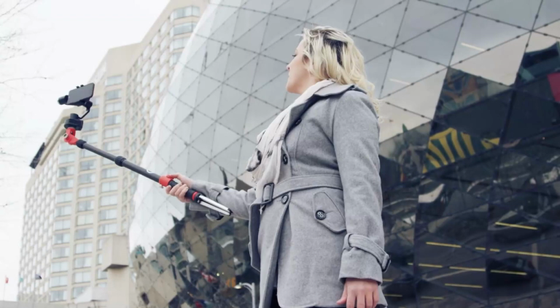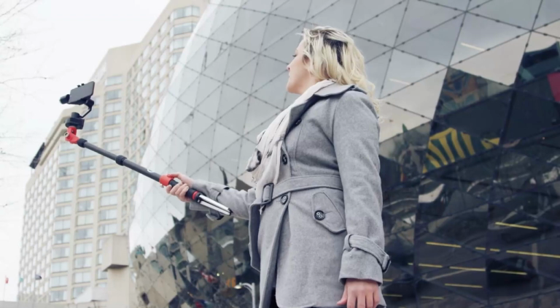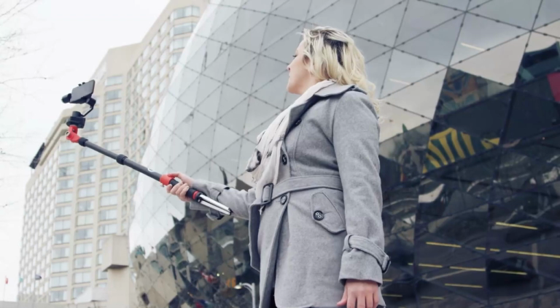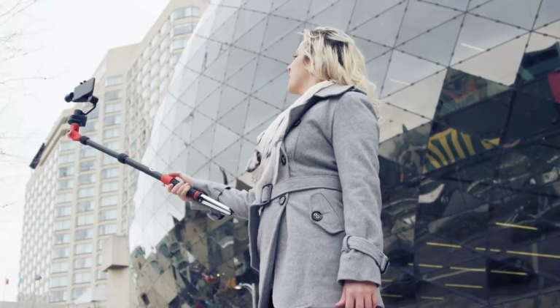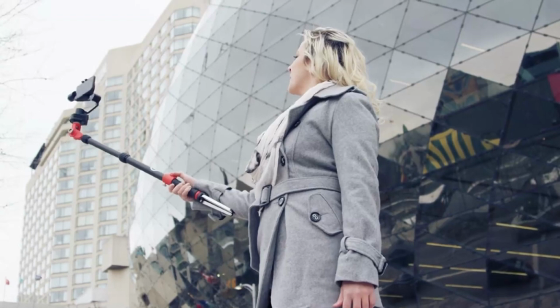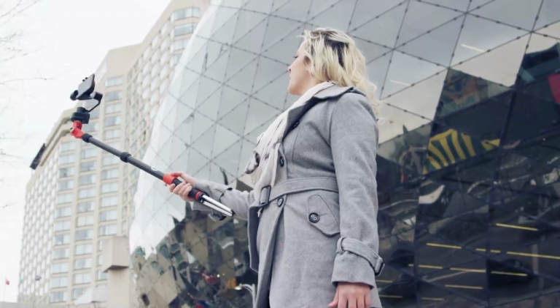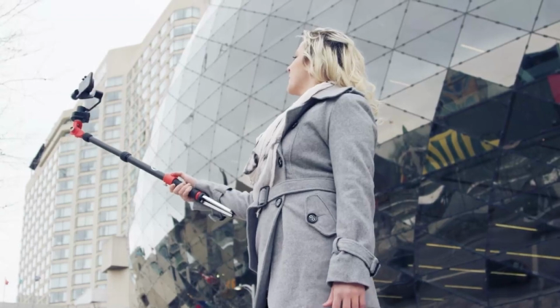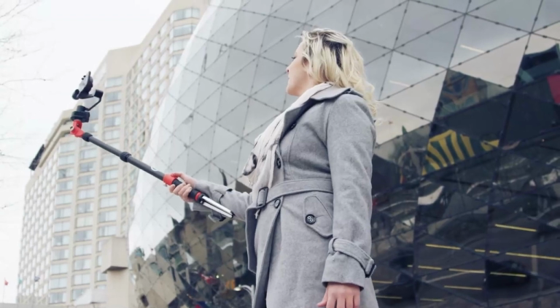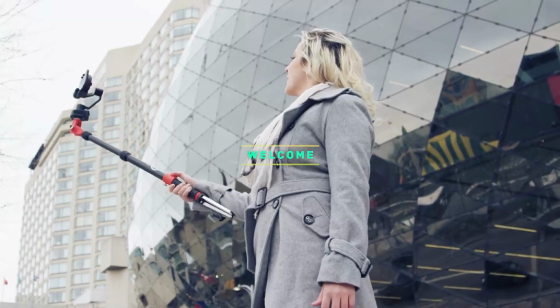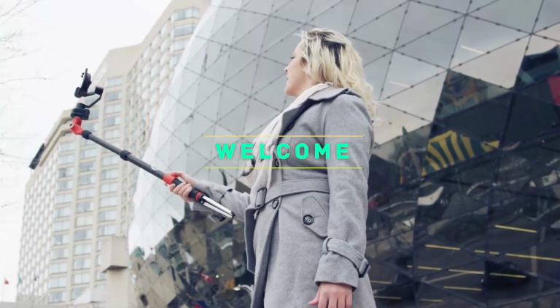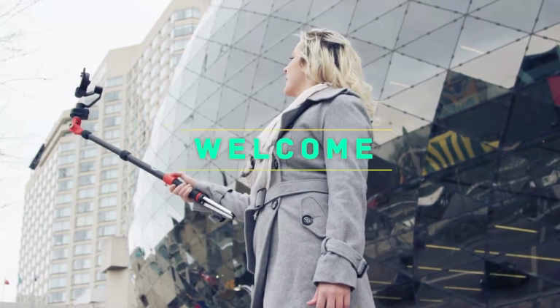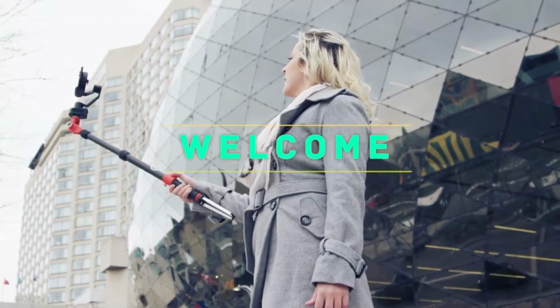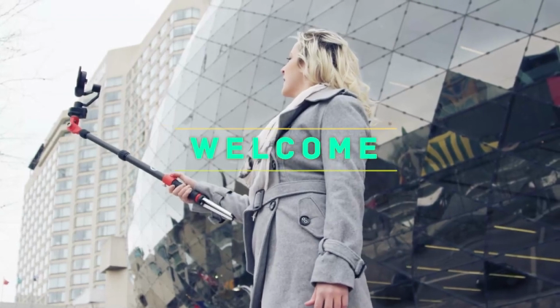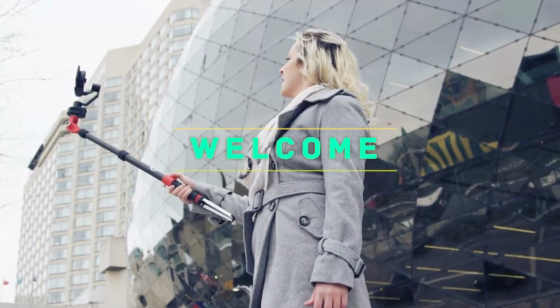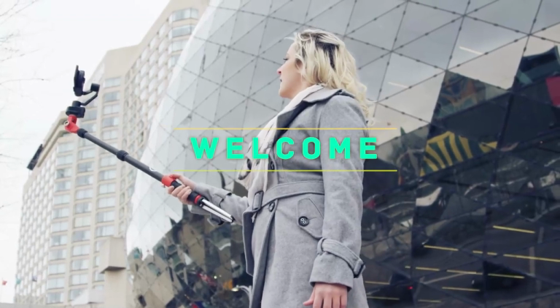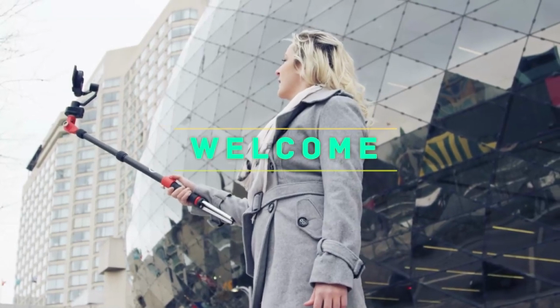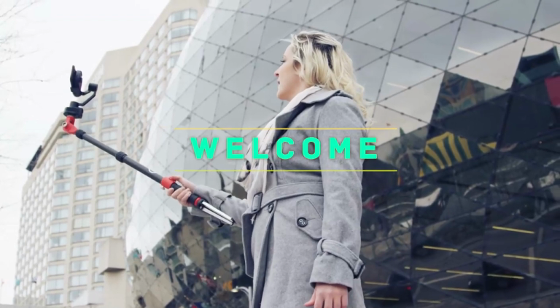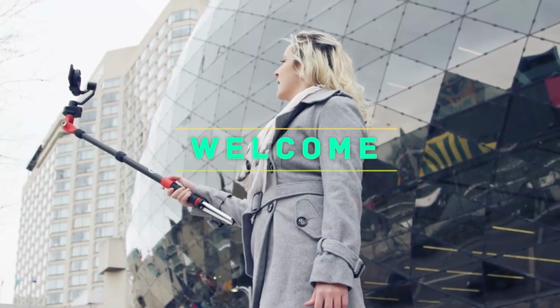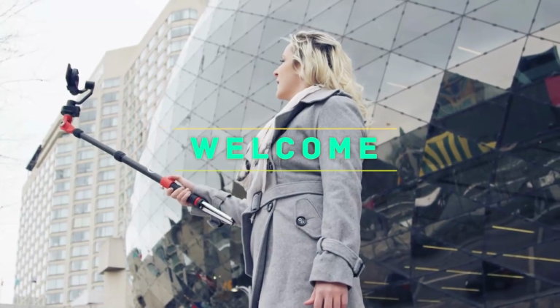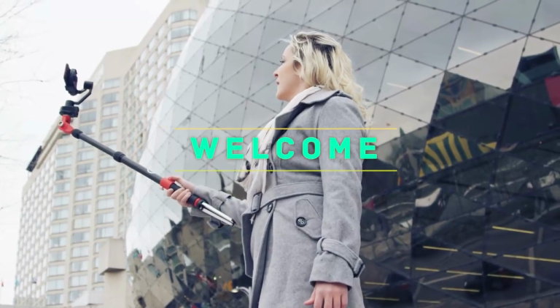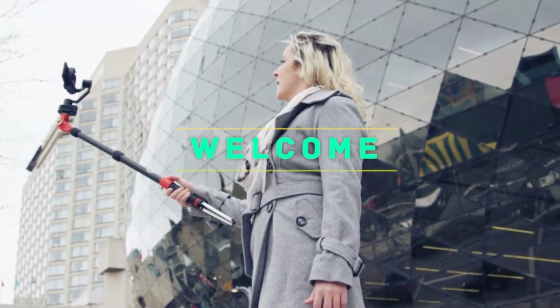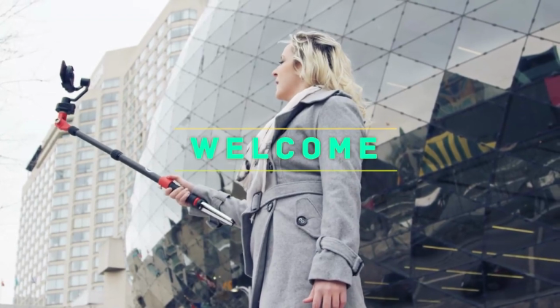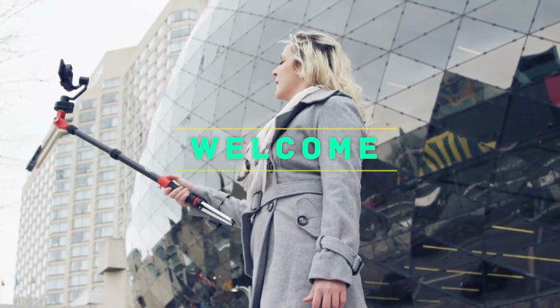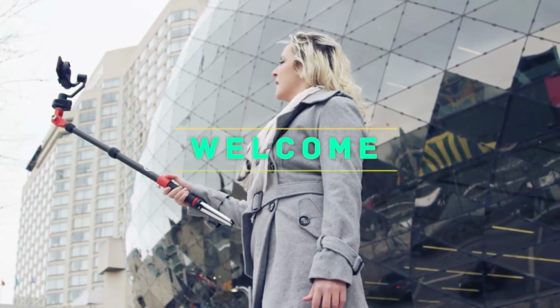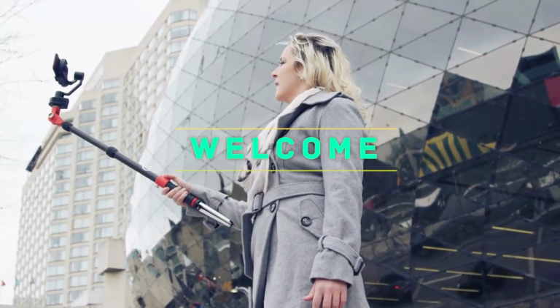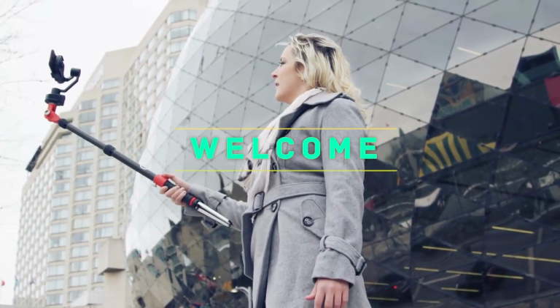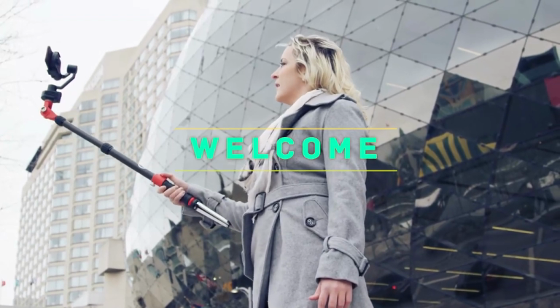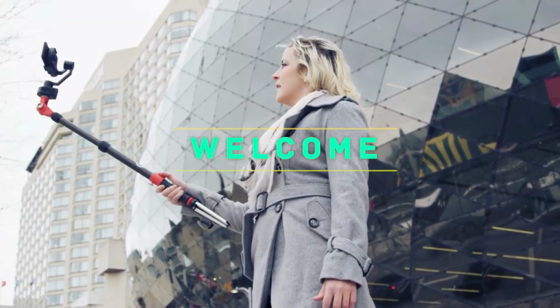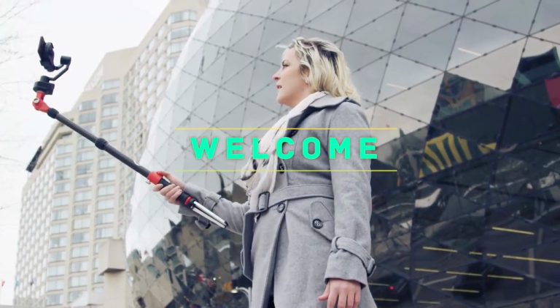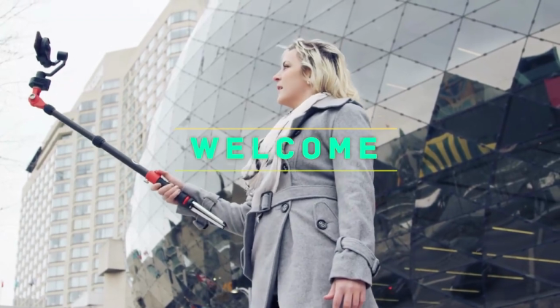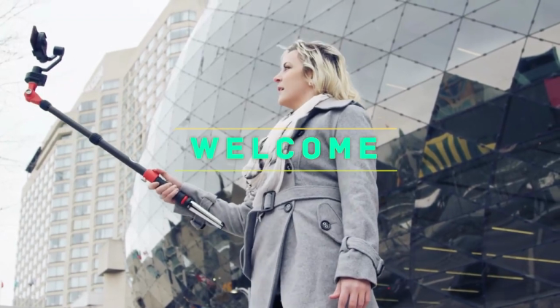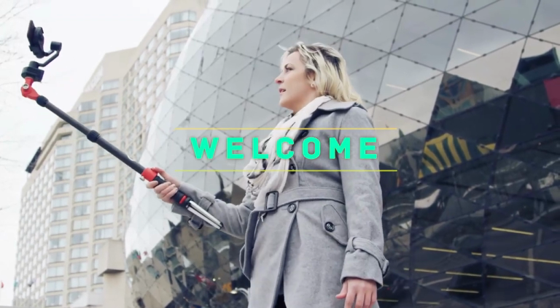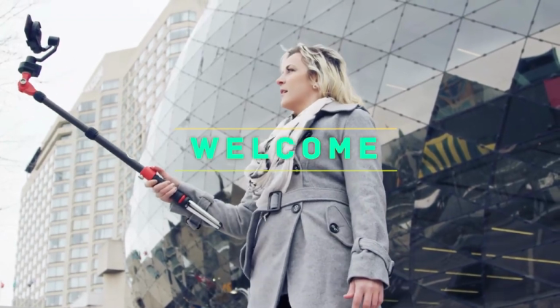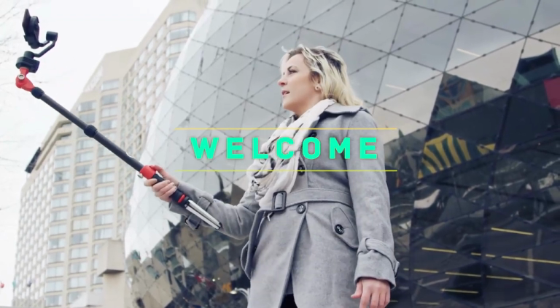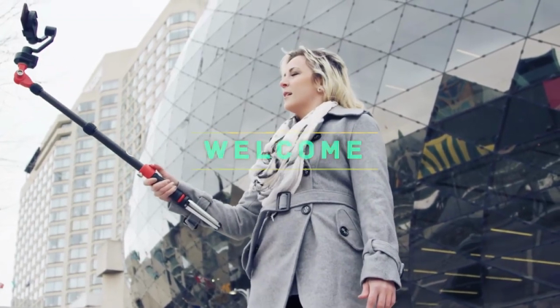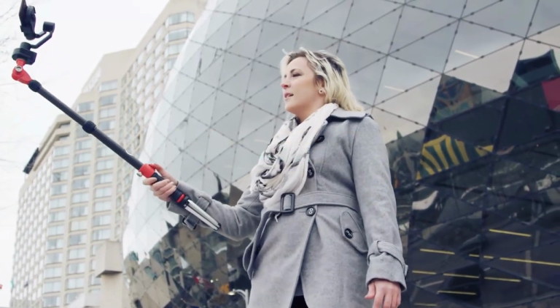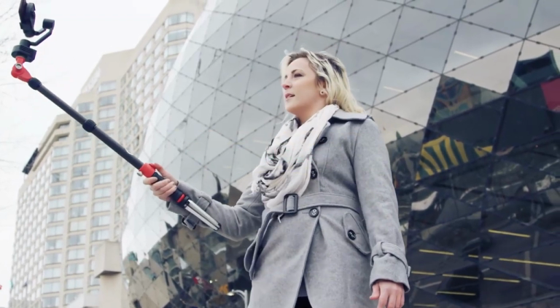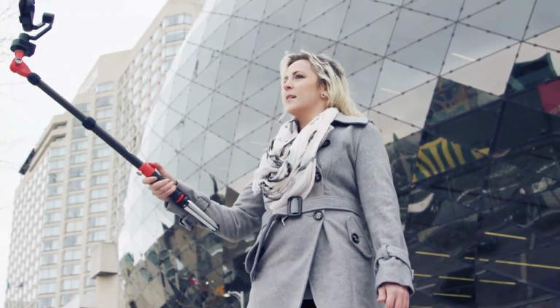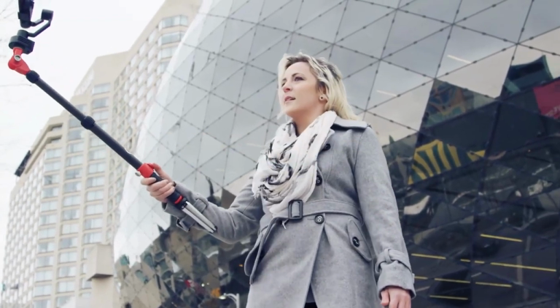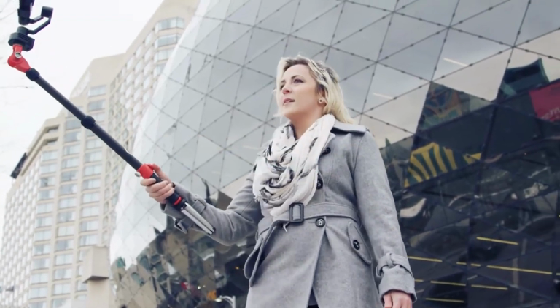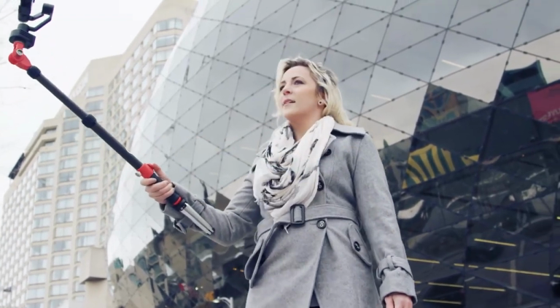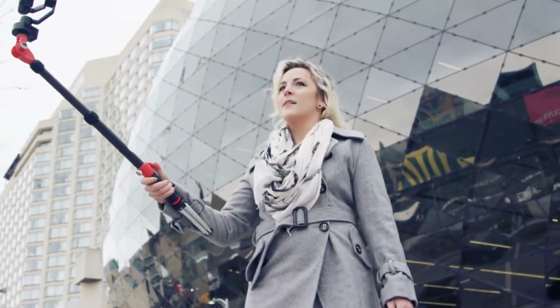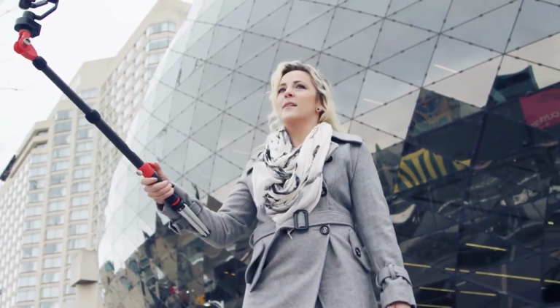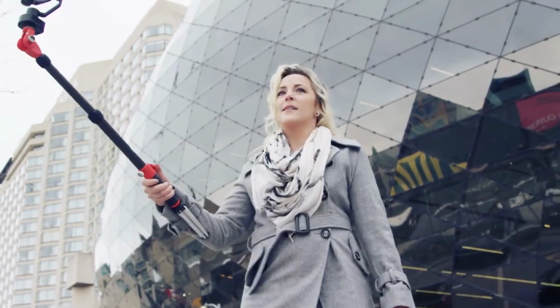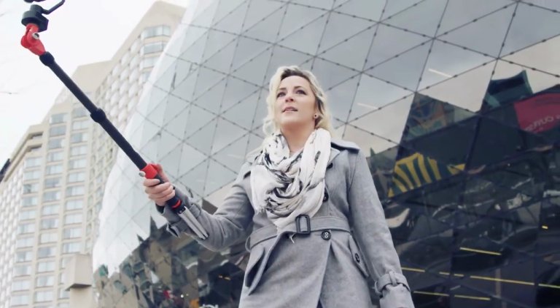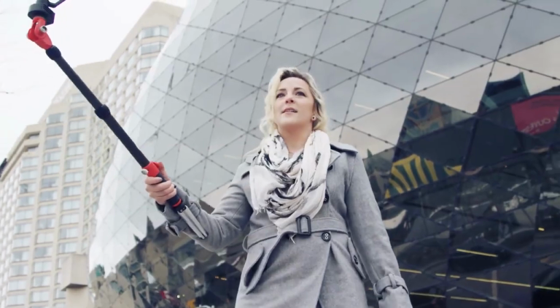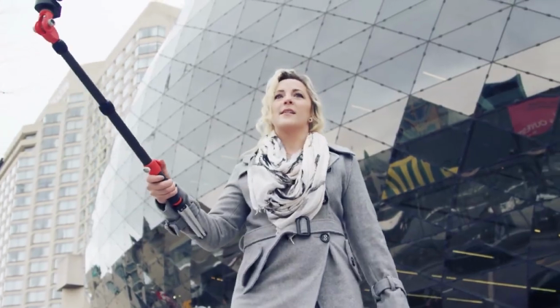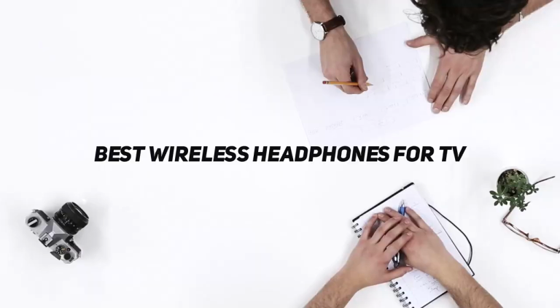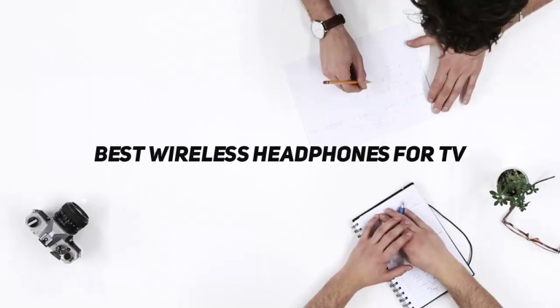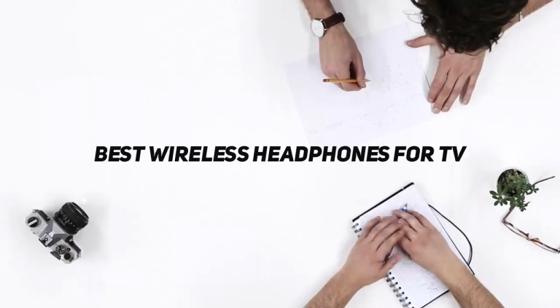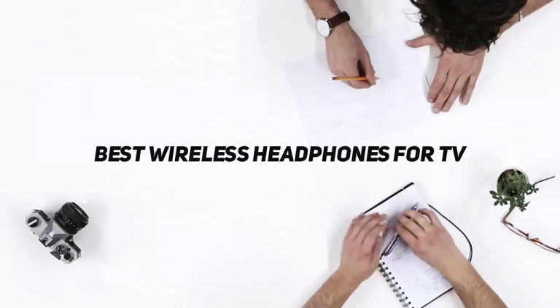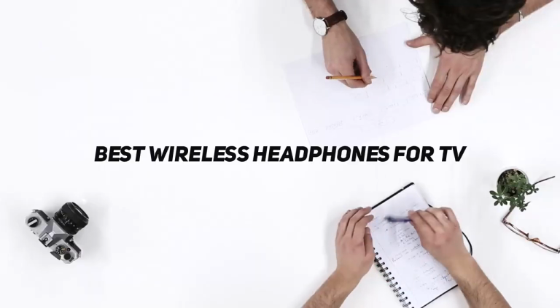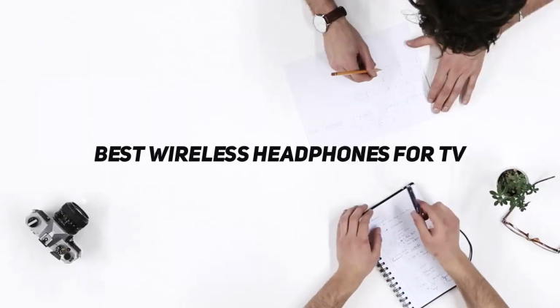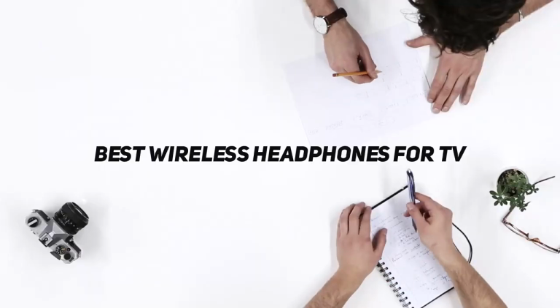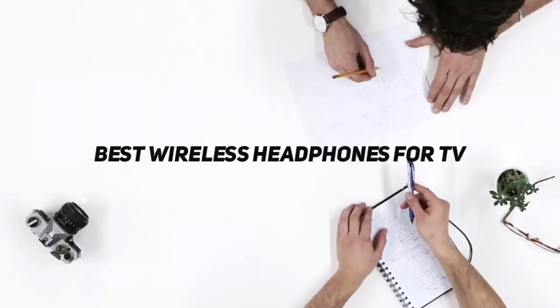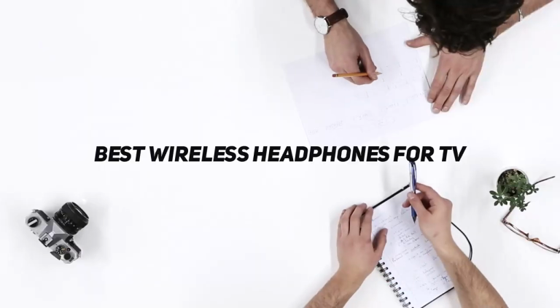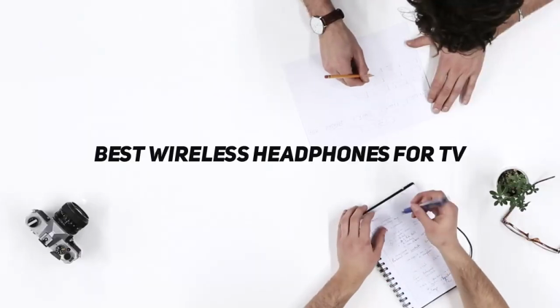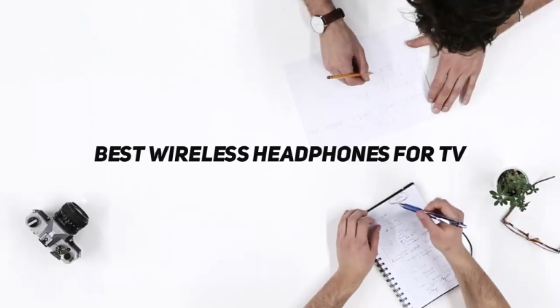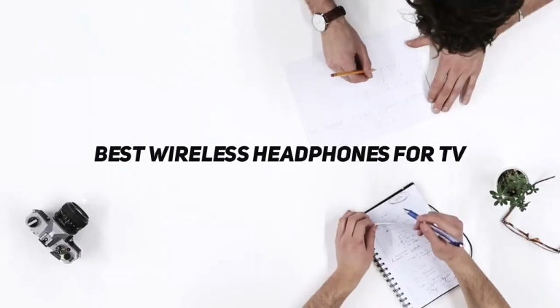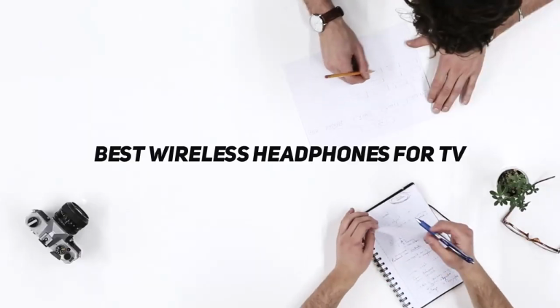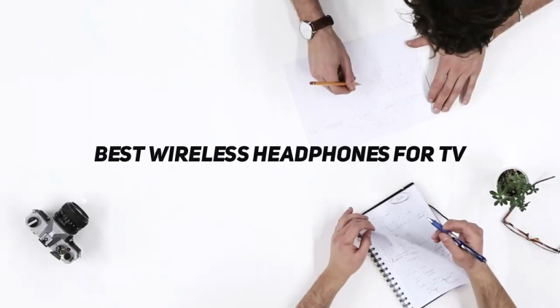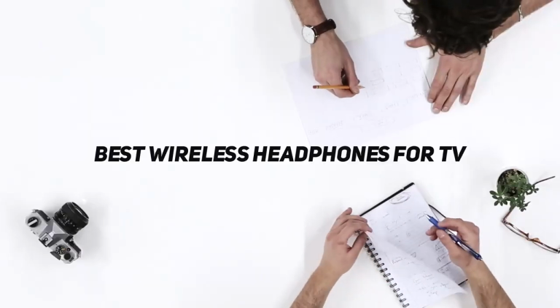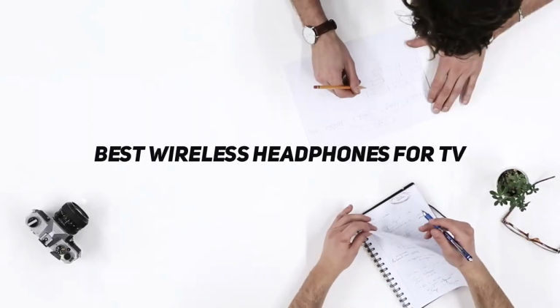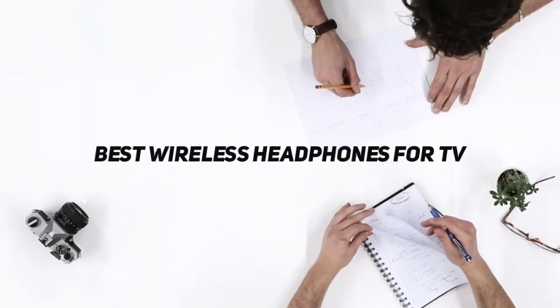Hey, welcome back to my channel. In this video, I'm going to talk about the top 5 best wireless headphones for TV.